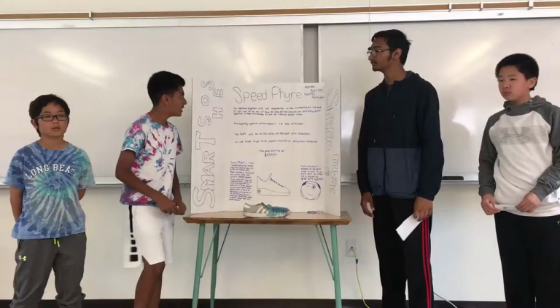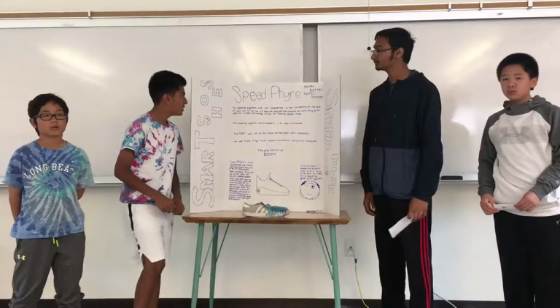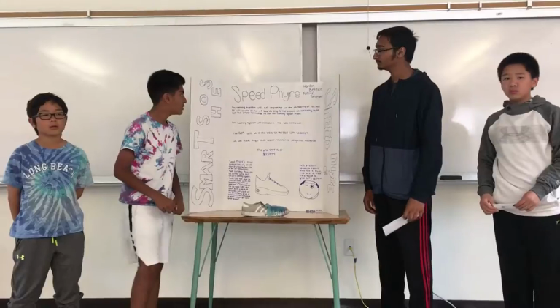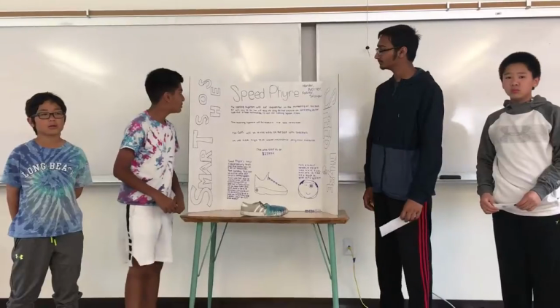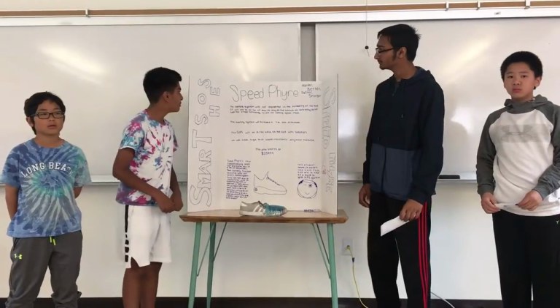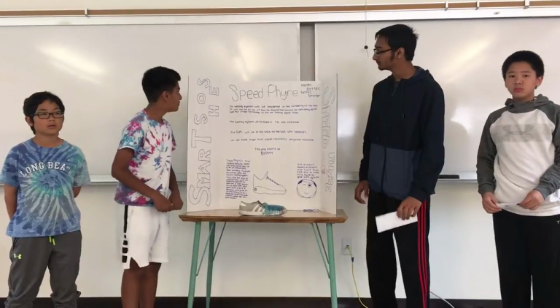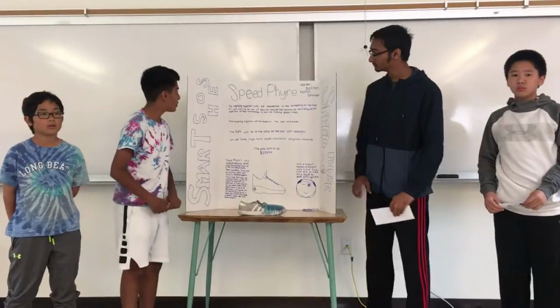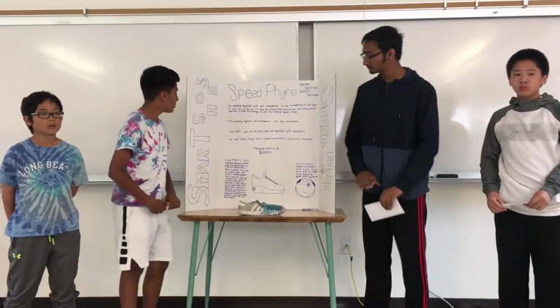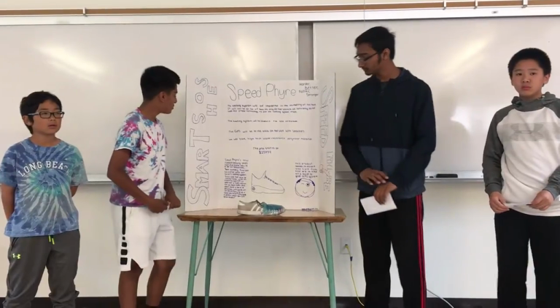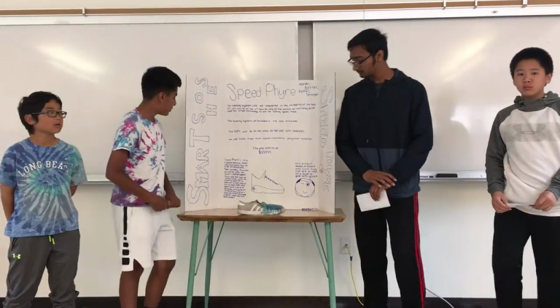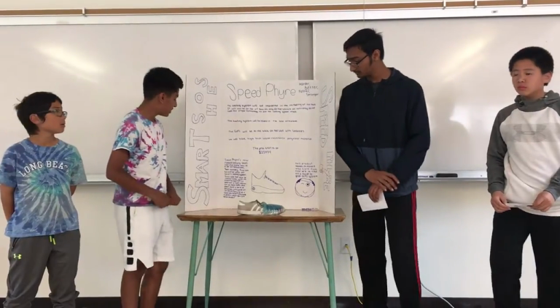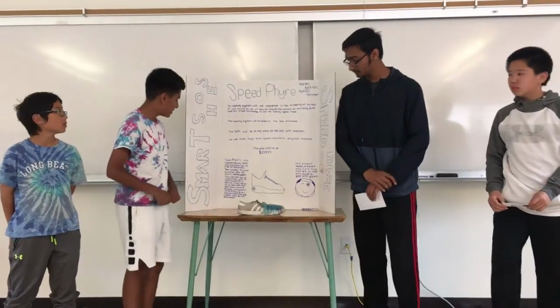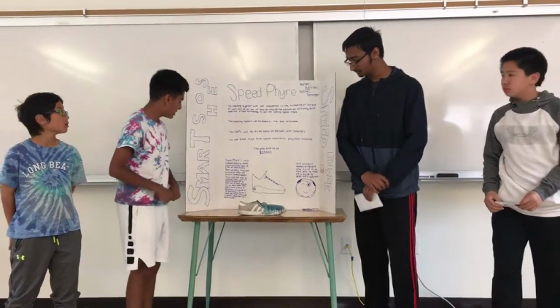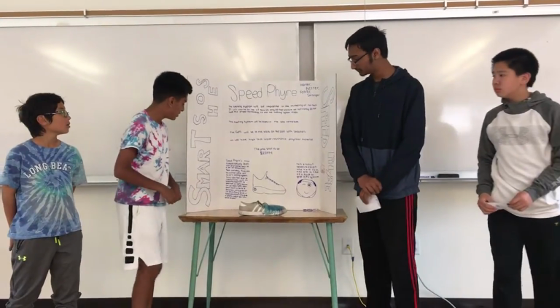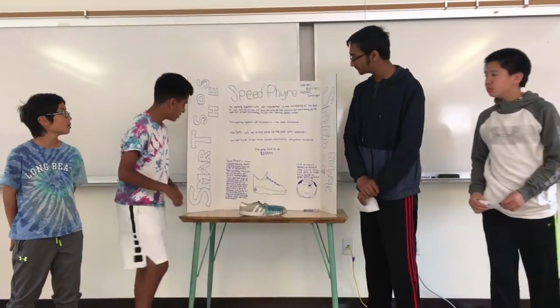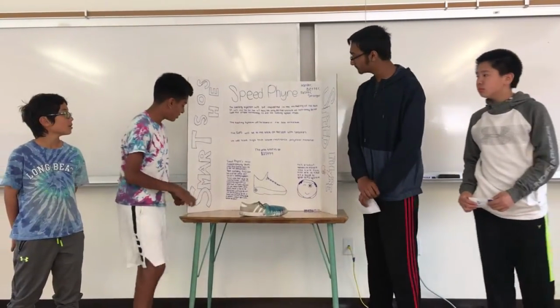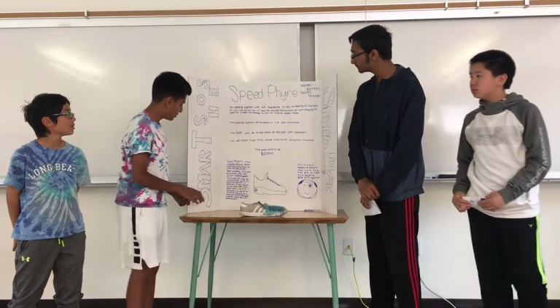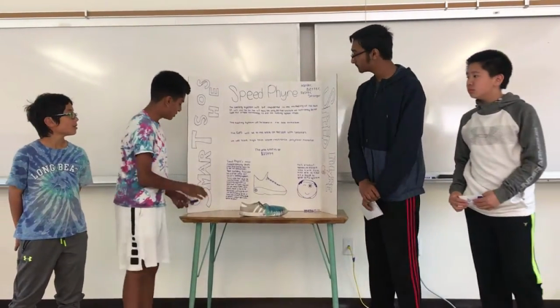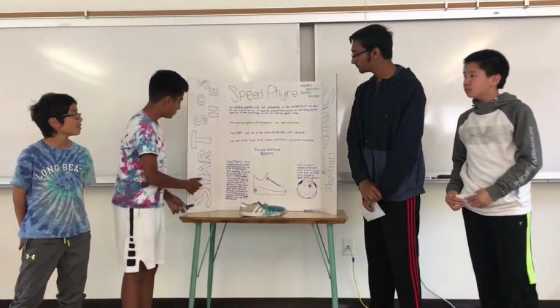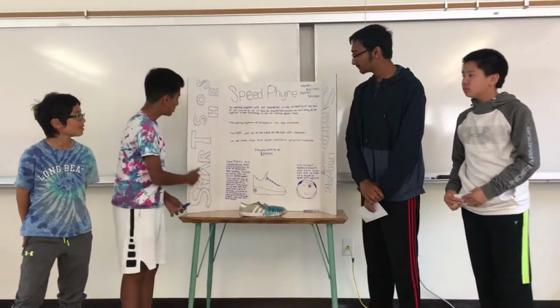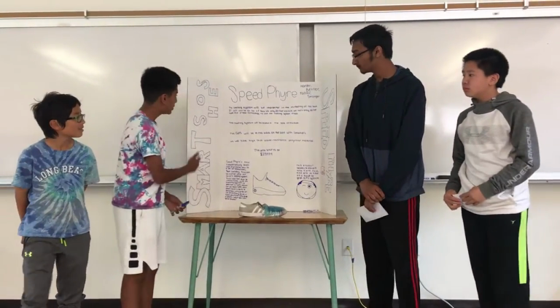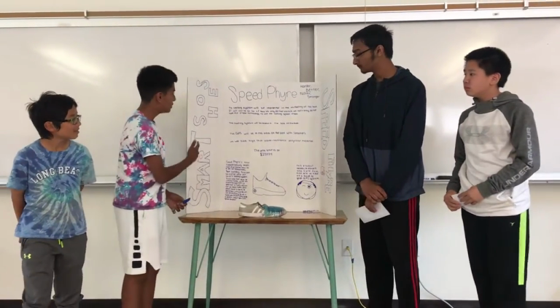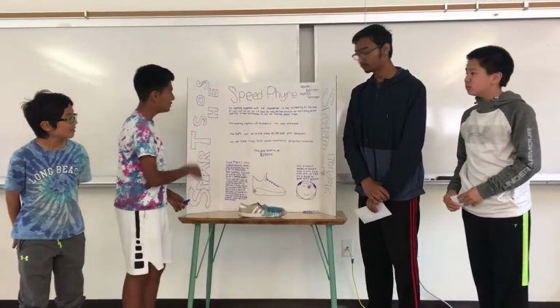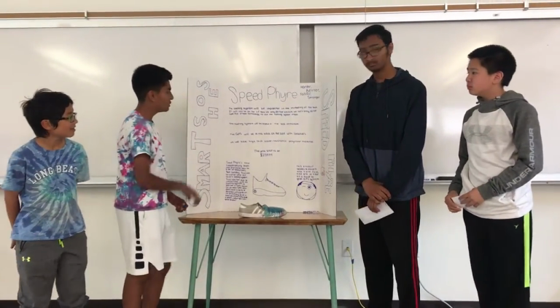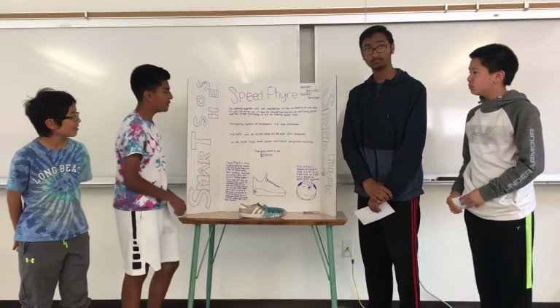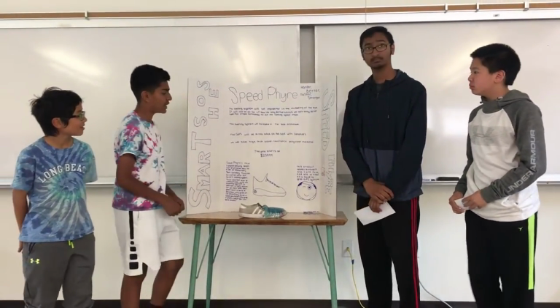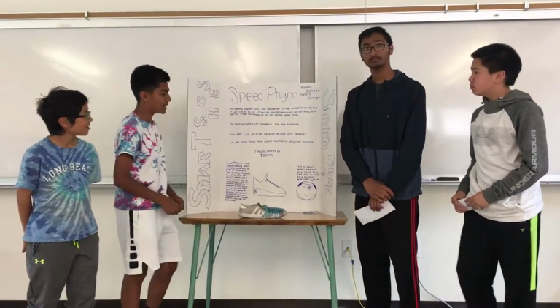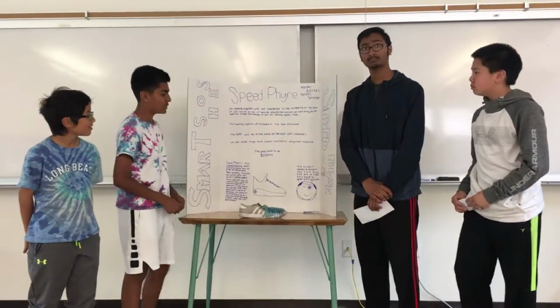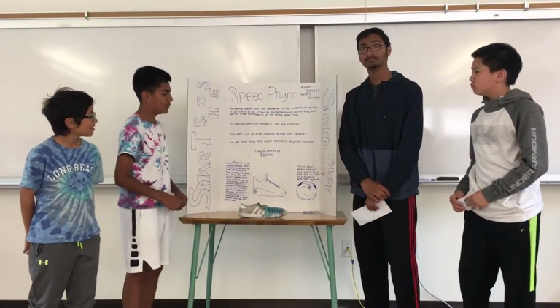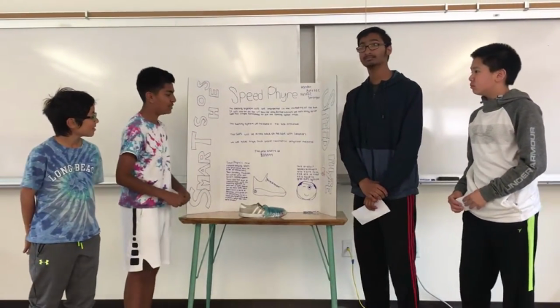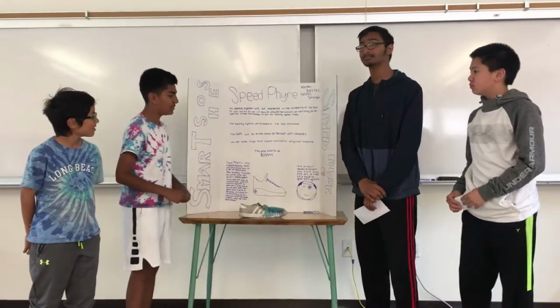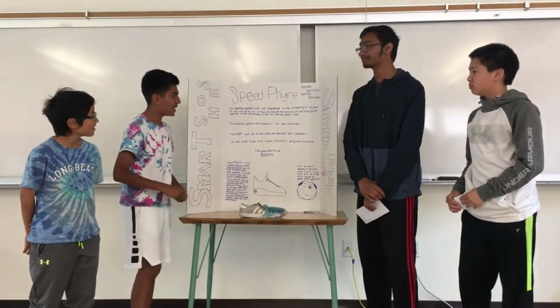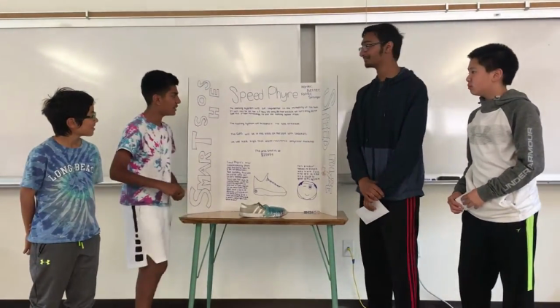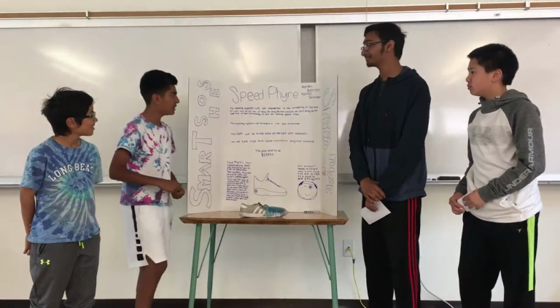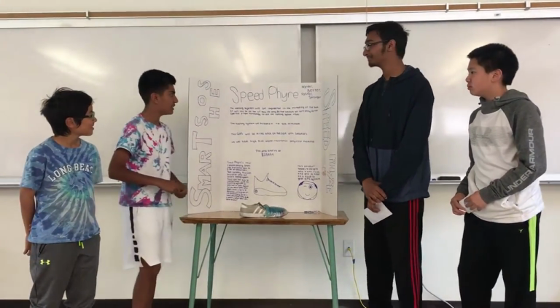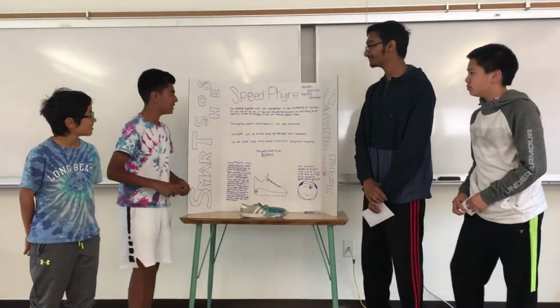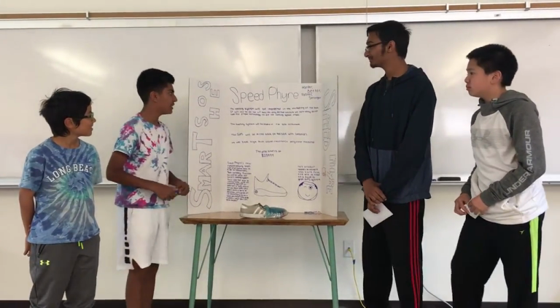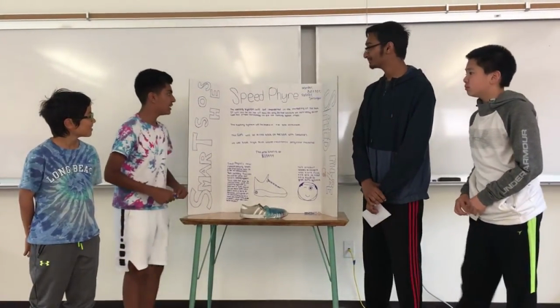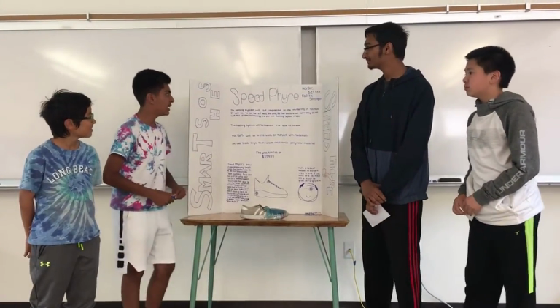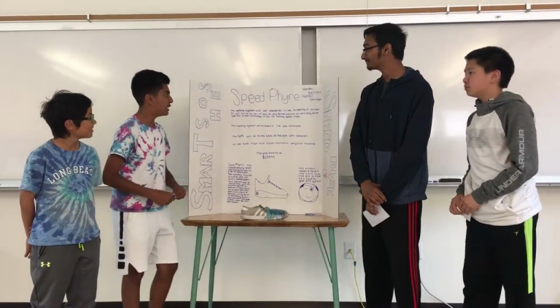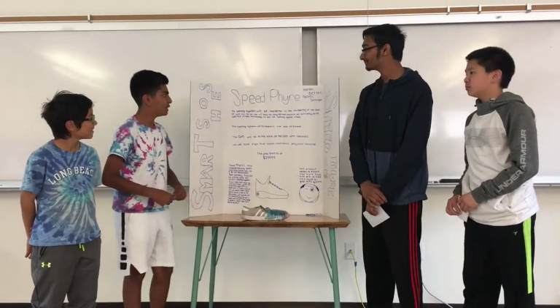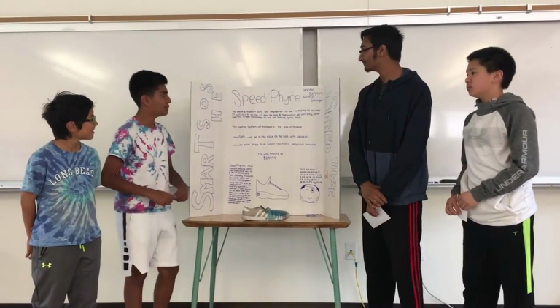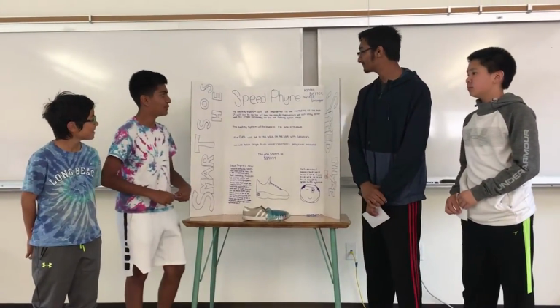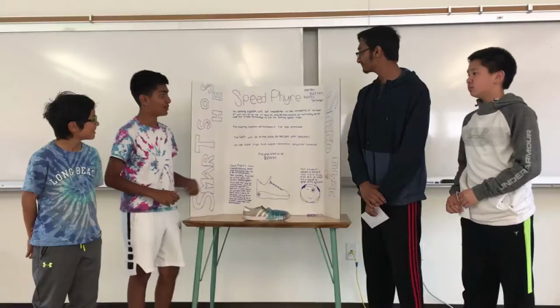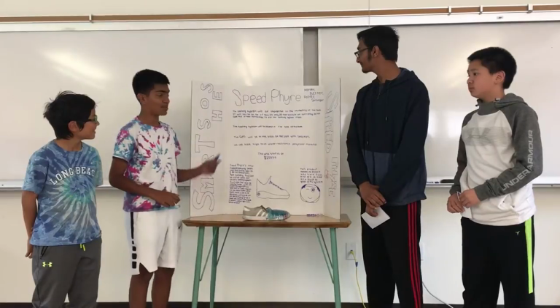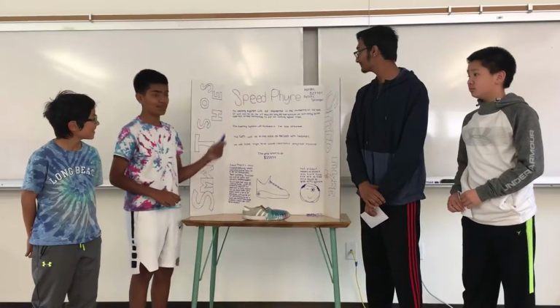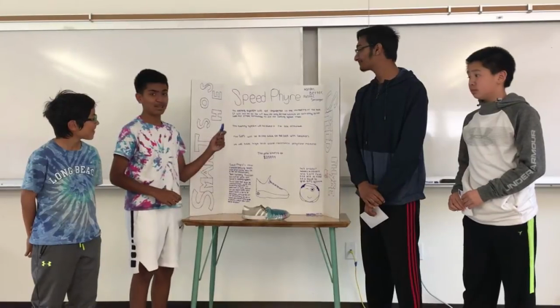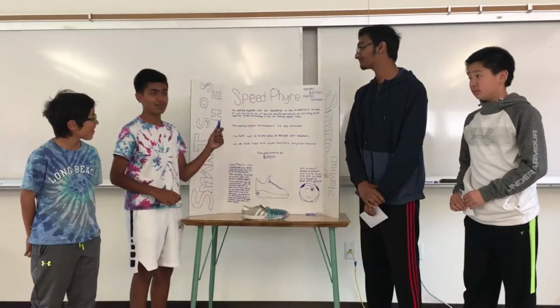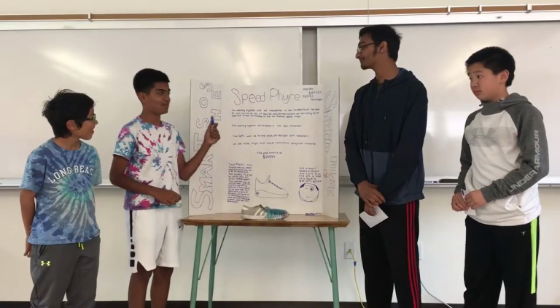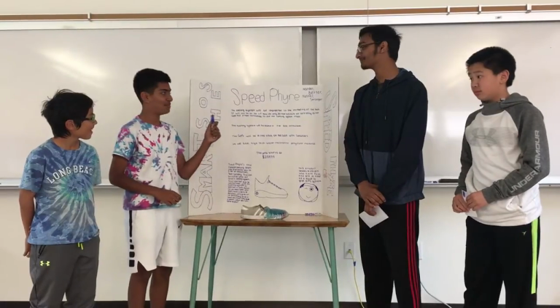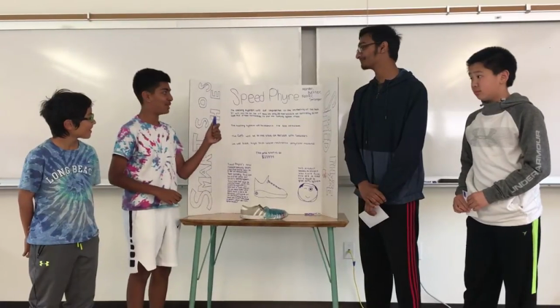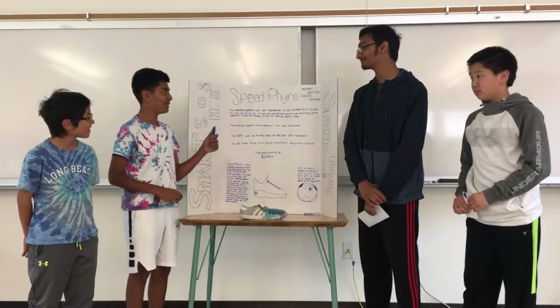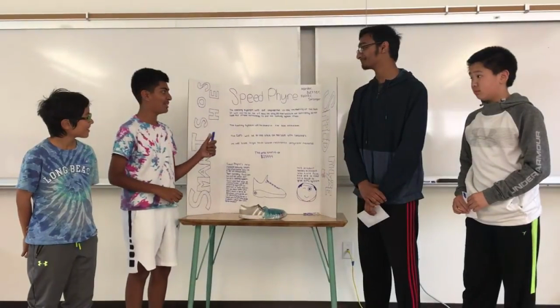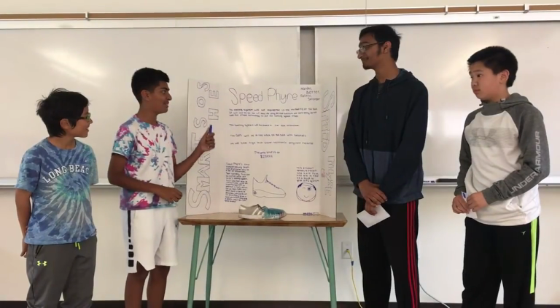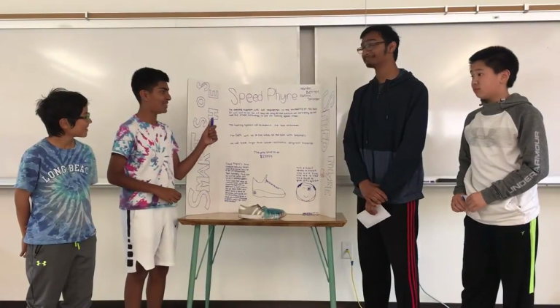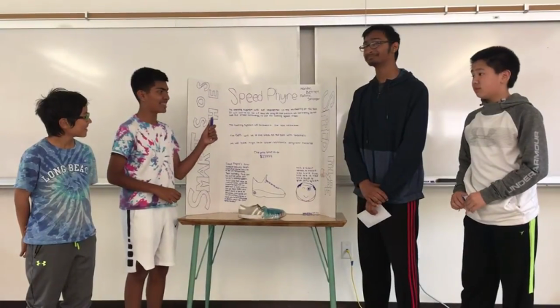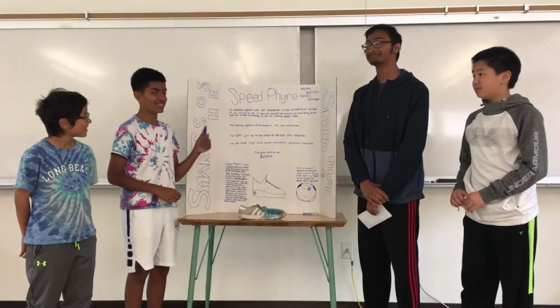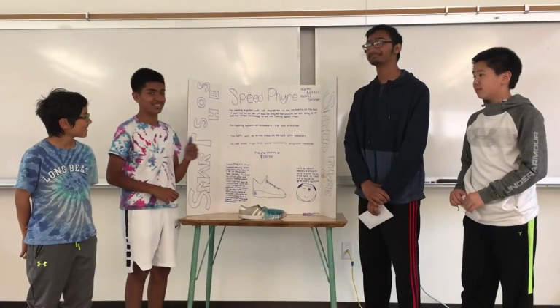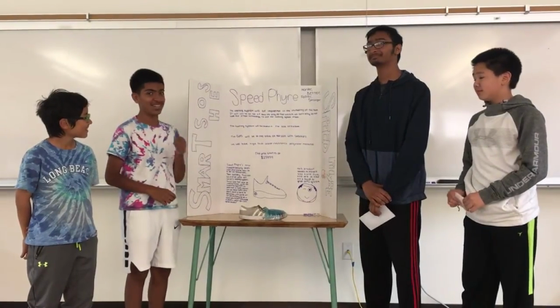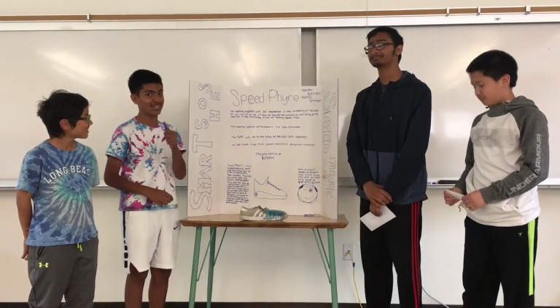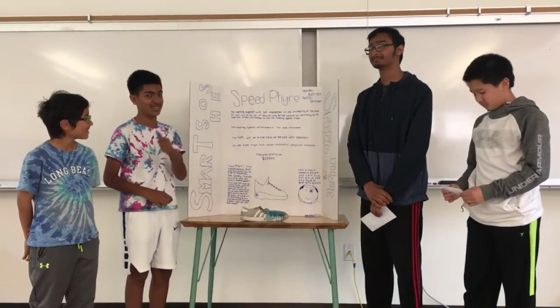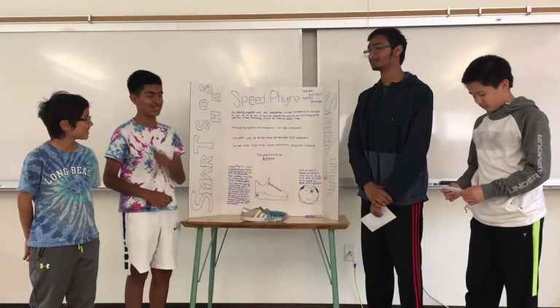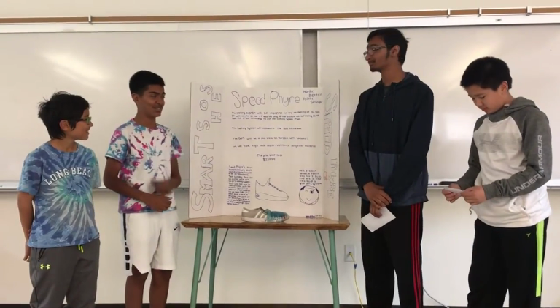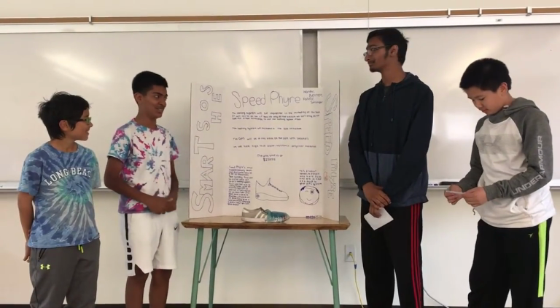Our product is the Smart Shoes by Speedfire, and we're harder, better, faster, and stronger.